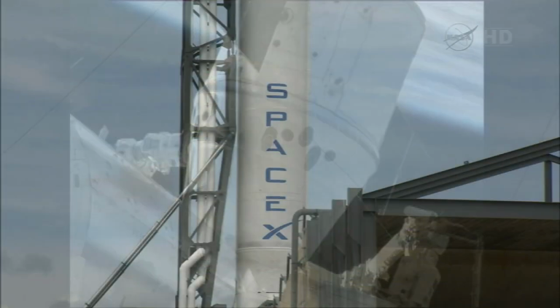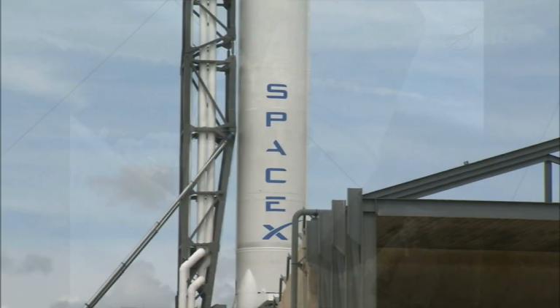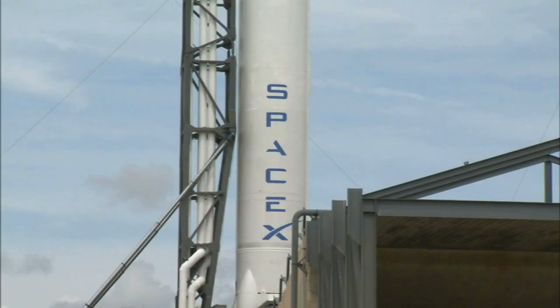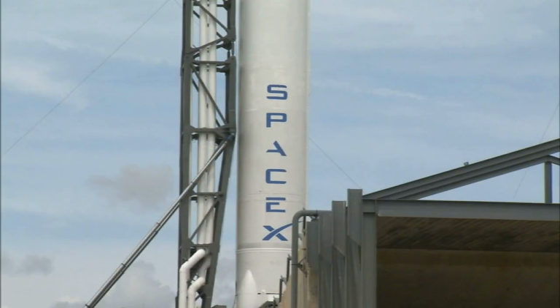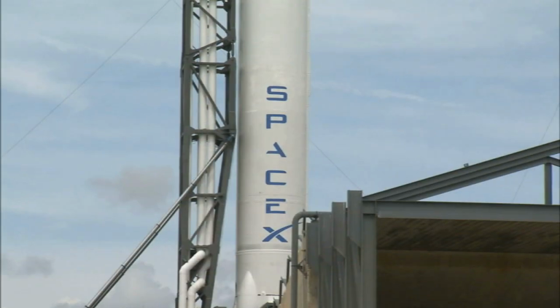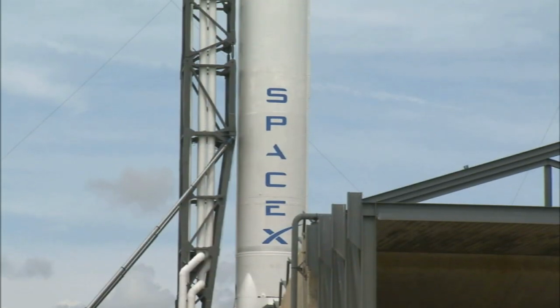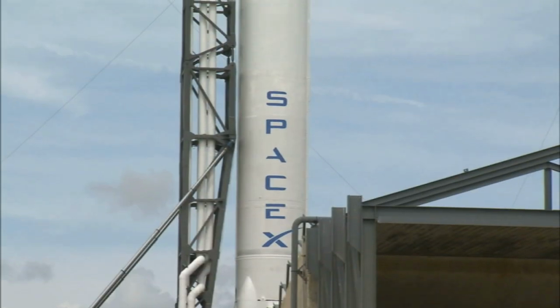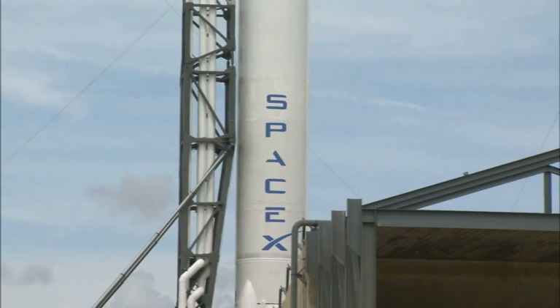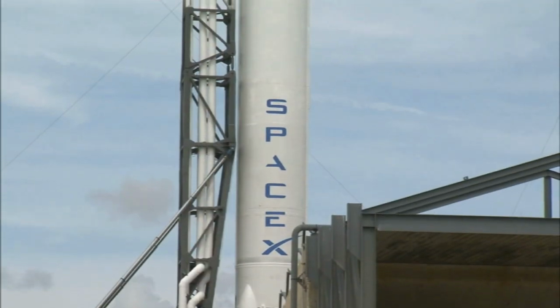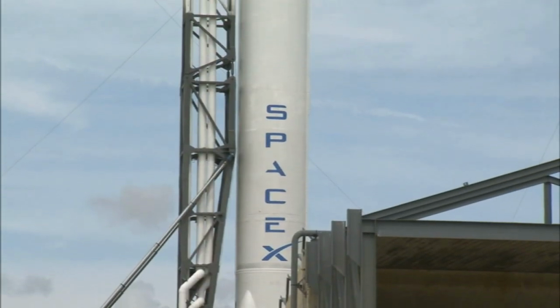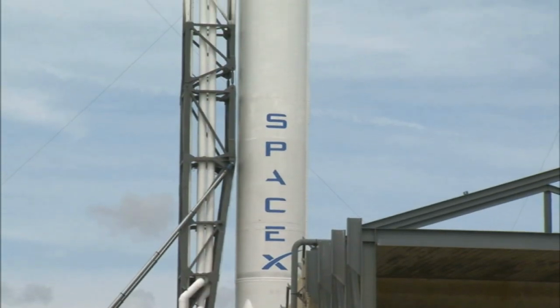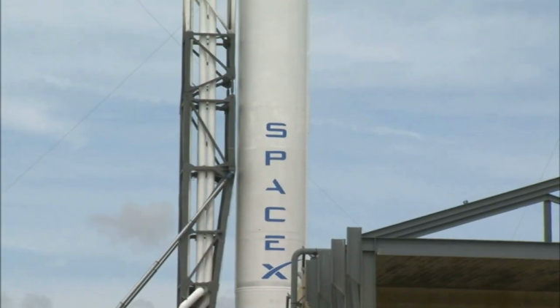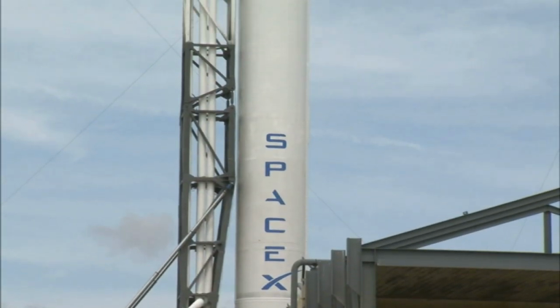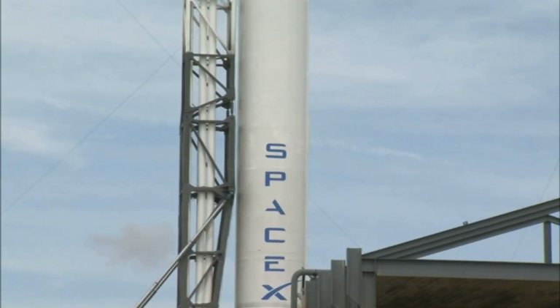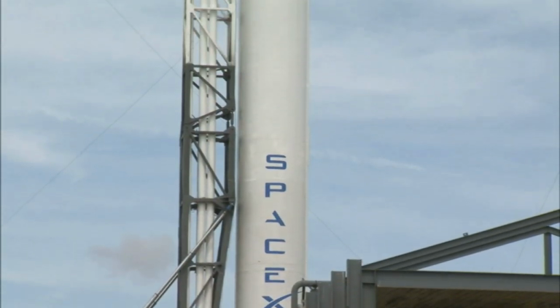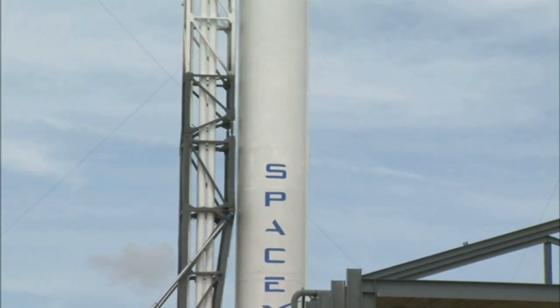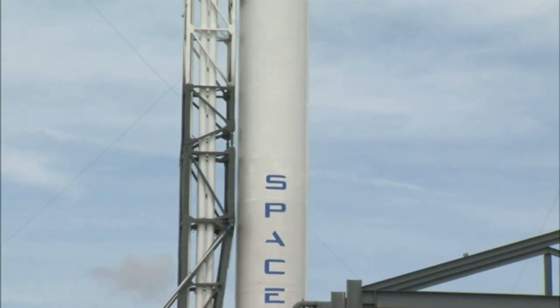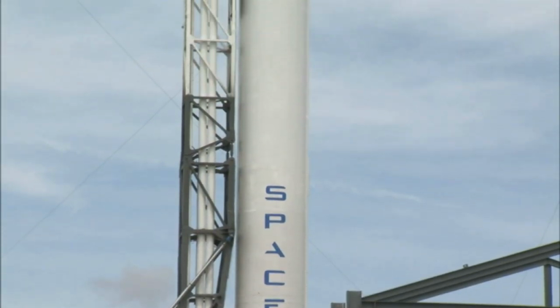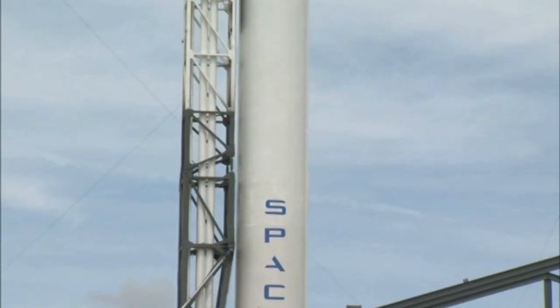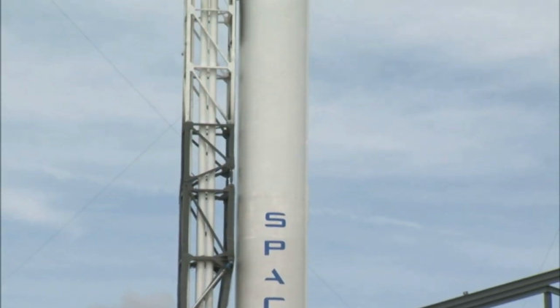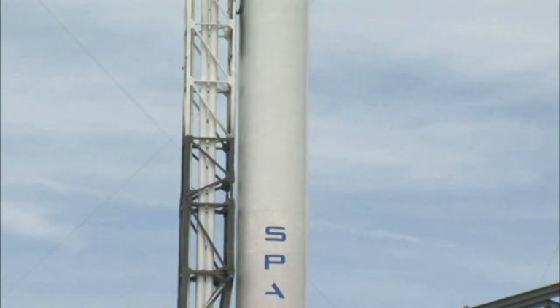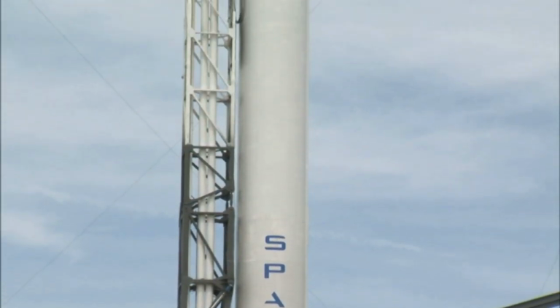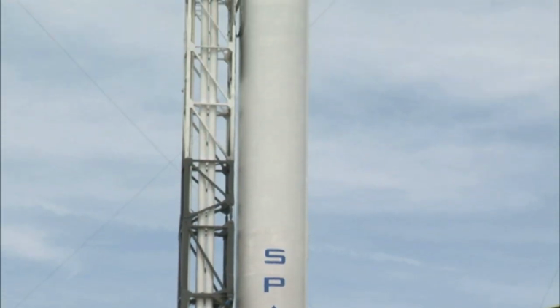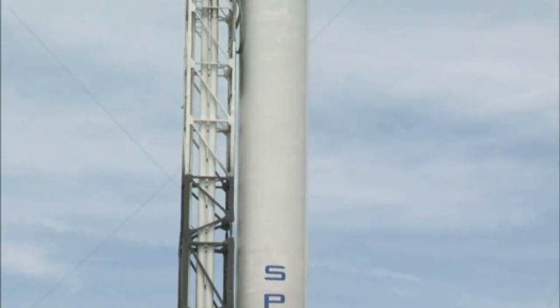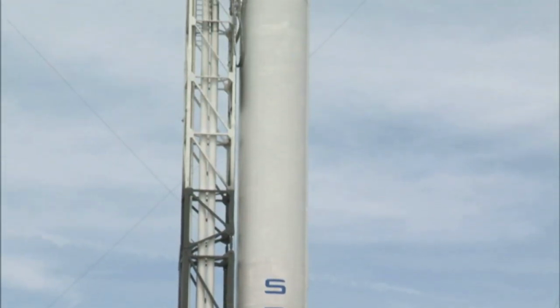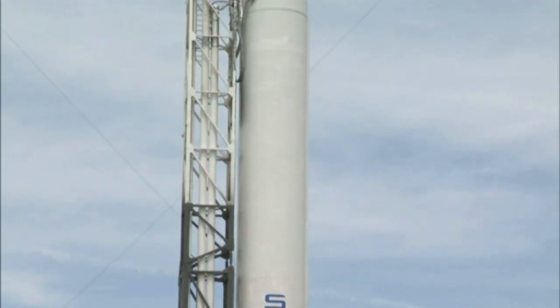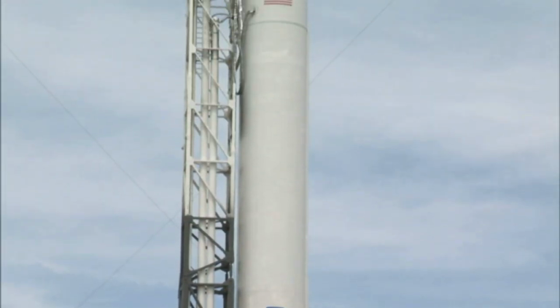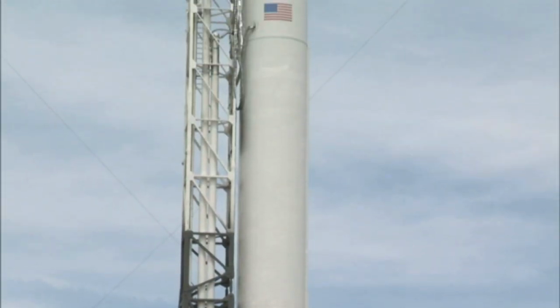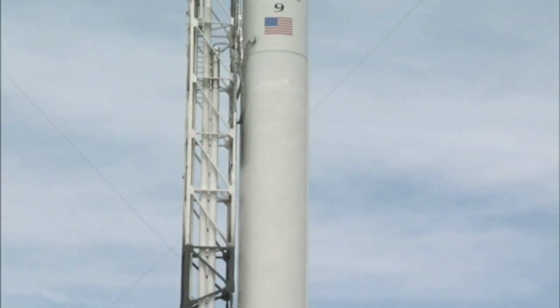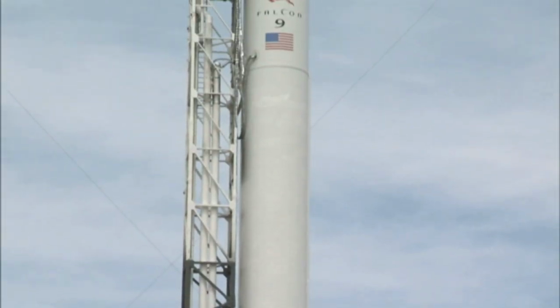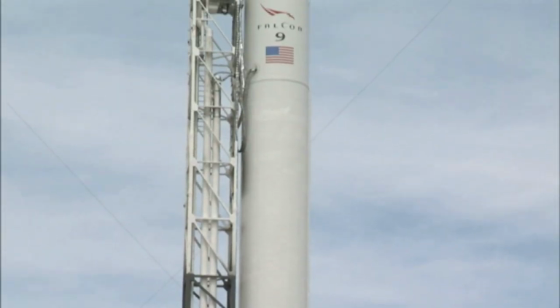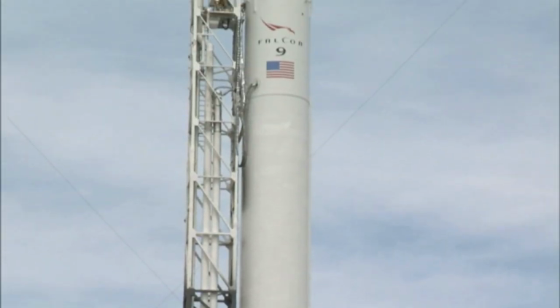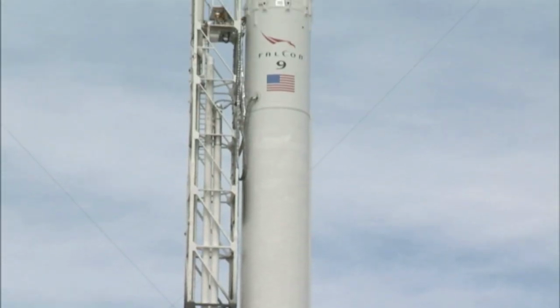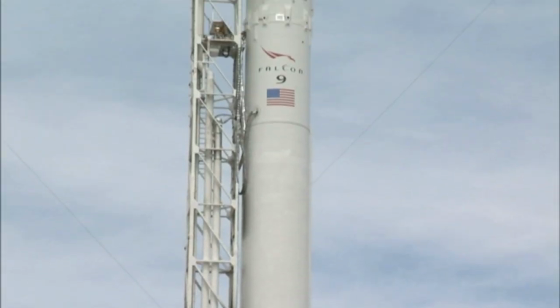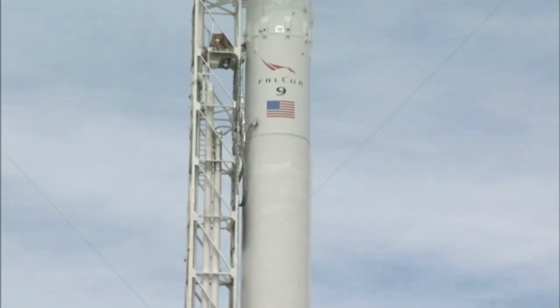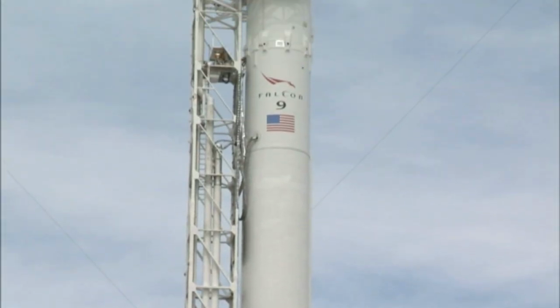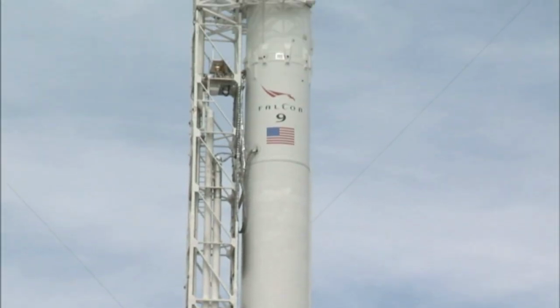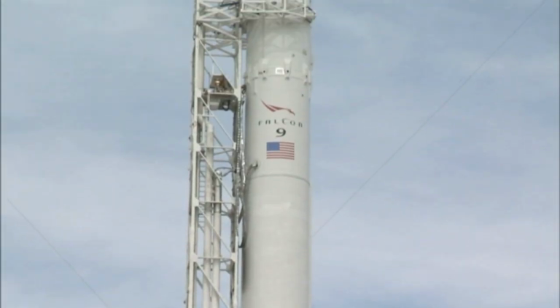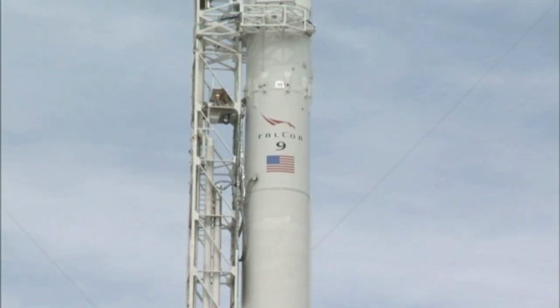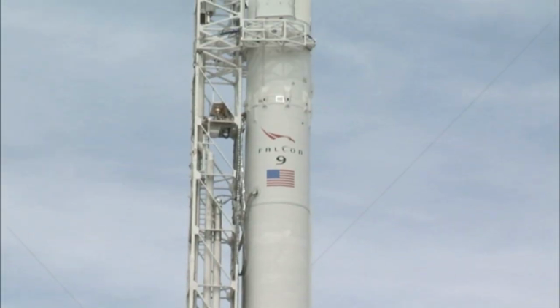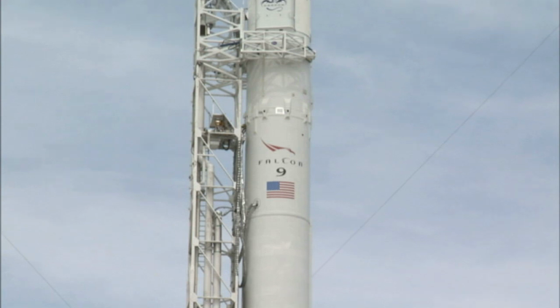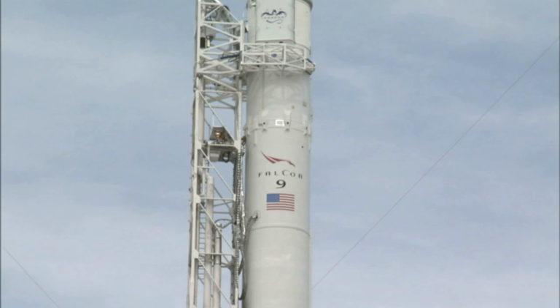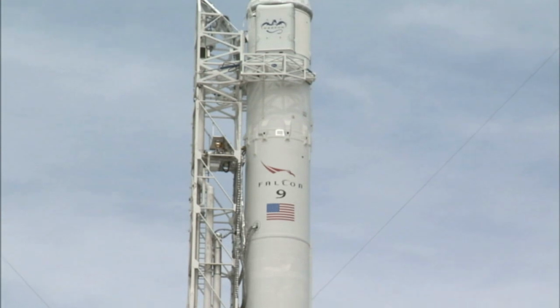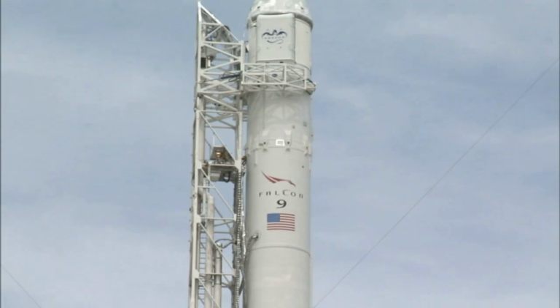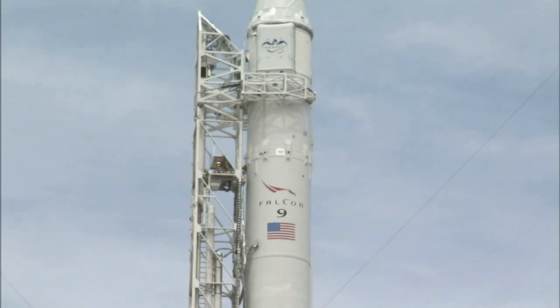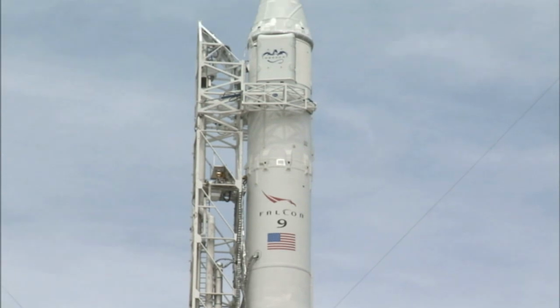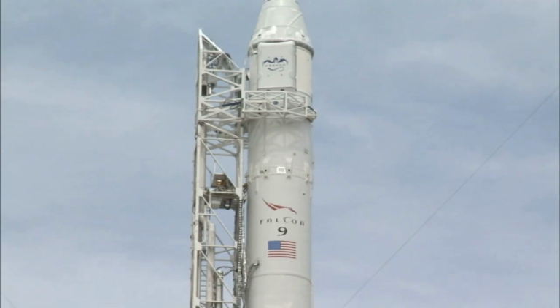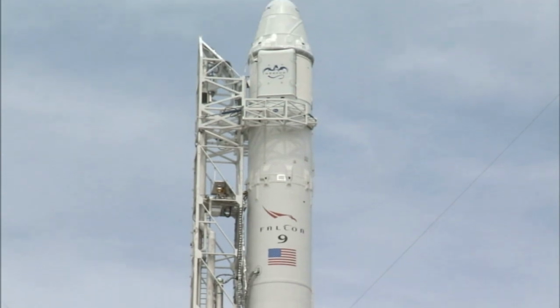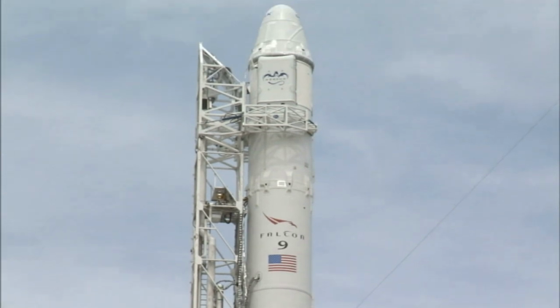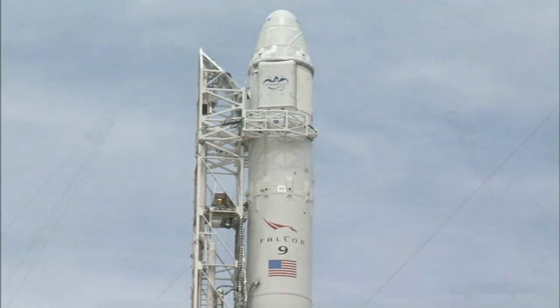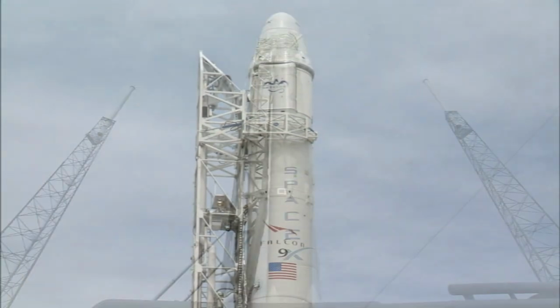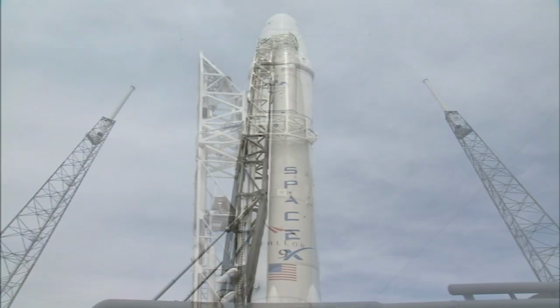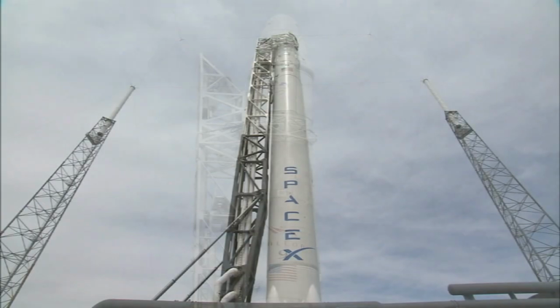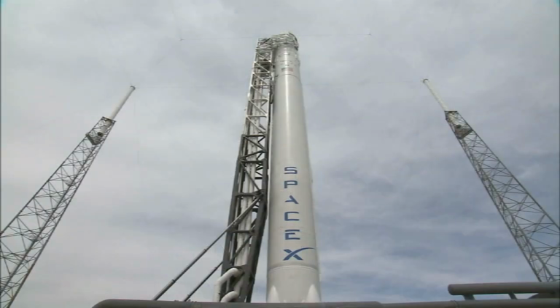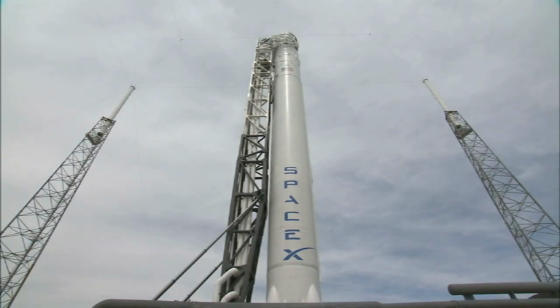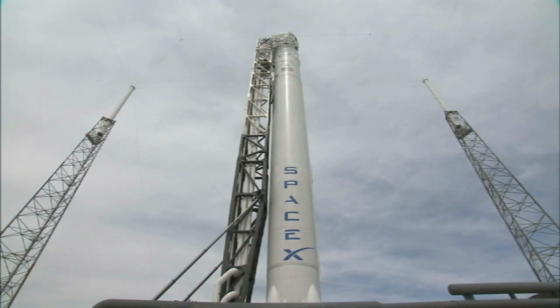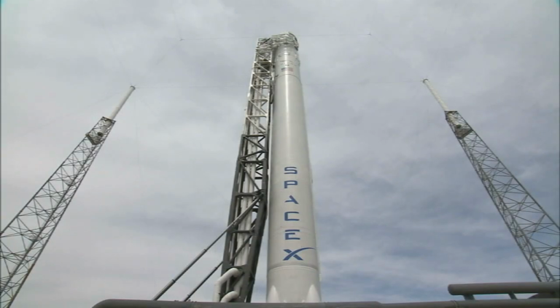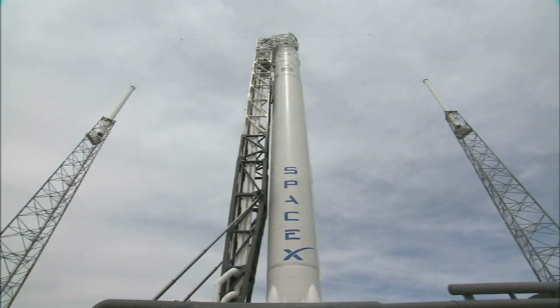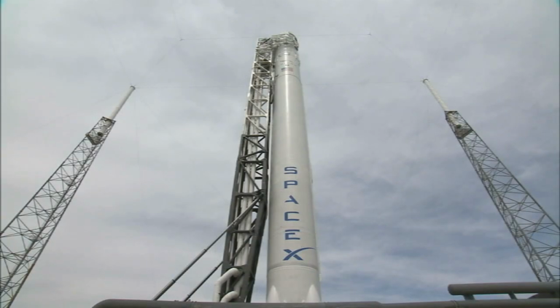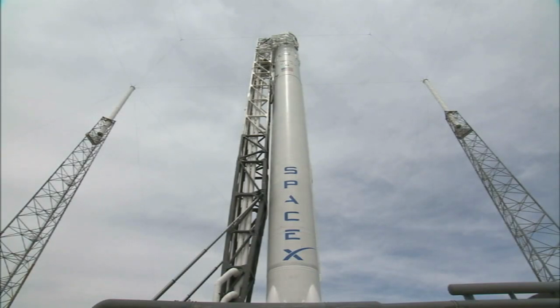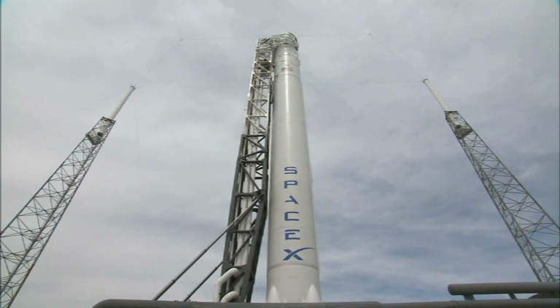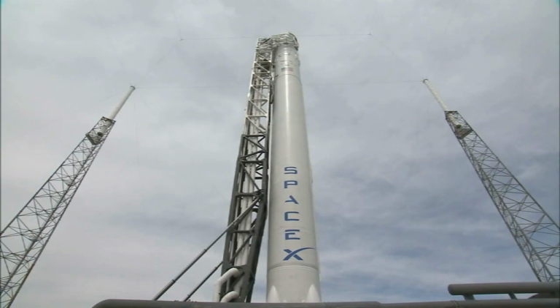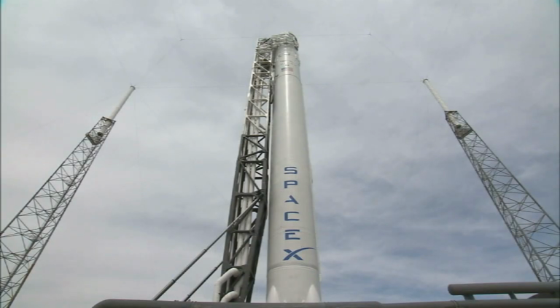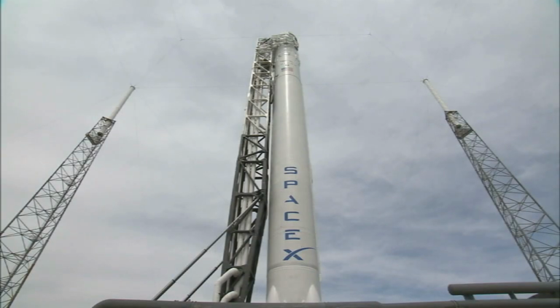This mission, called CRS-1, places nearly identical demands on the American-made Dragon and its Falcon 9 launcher.